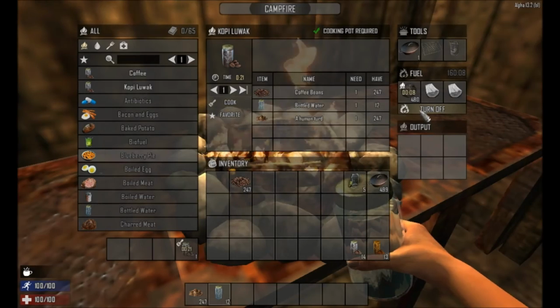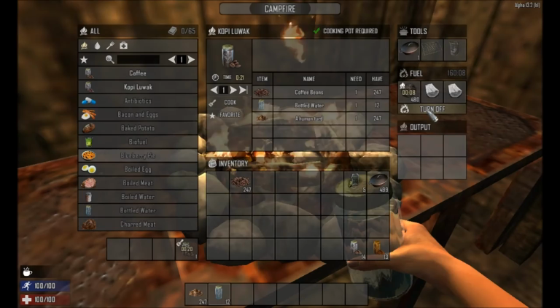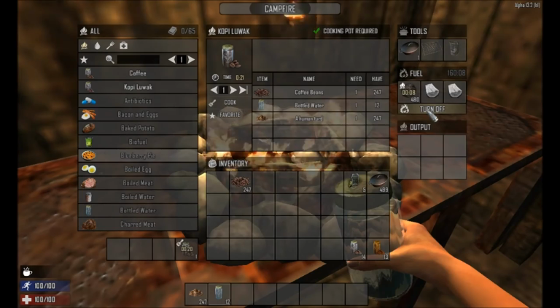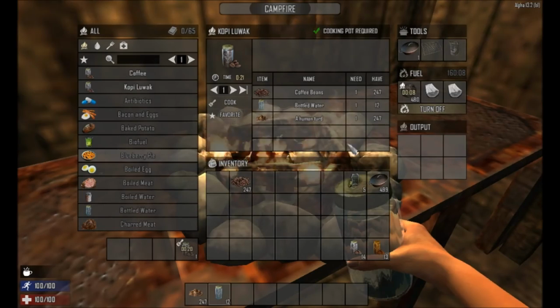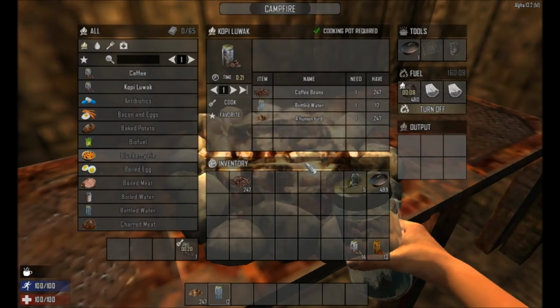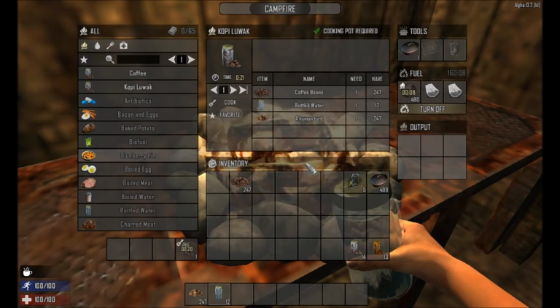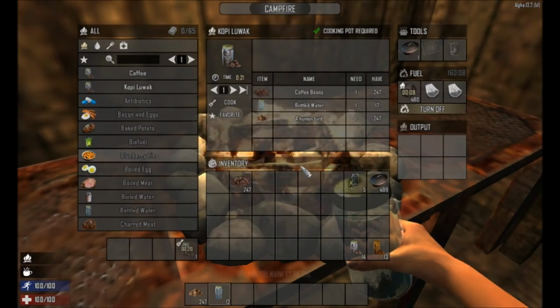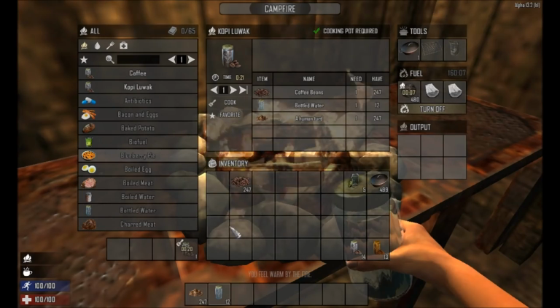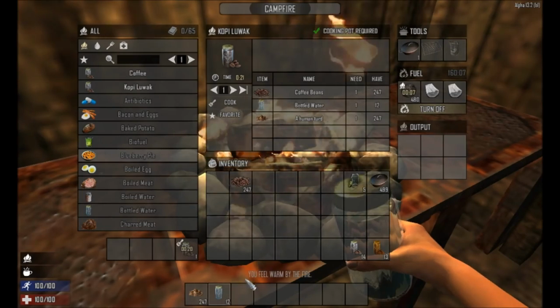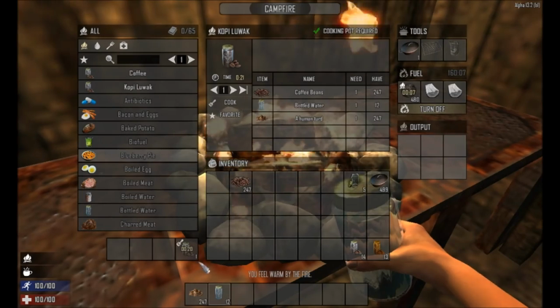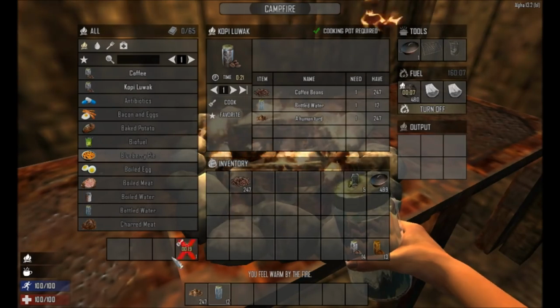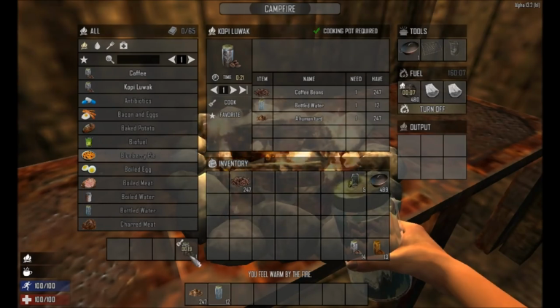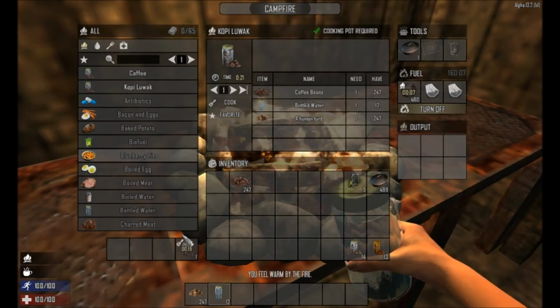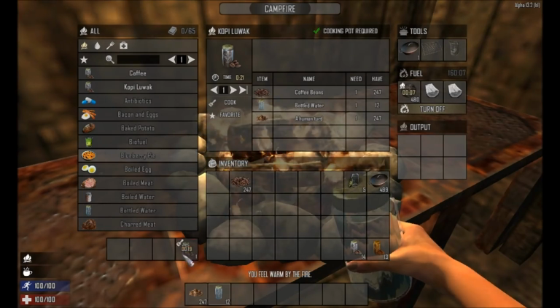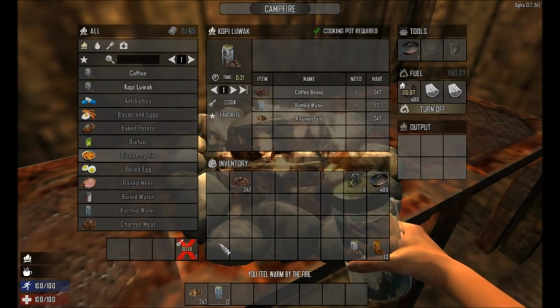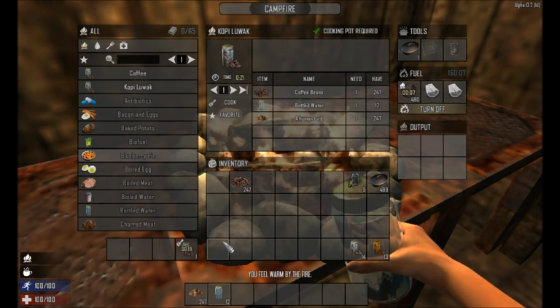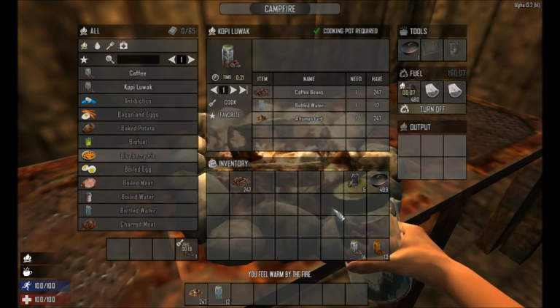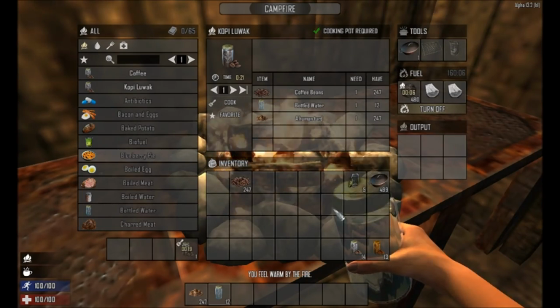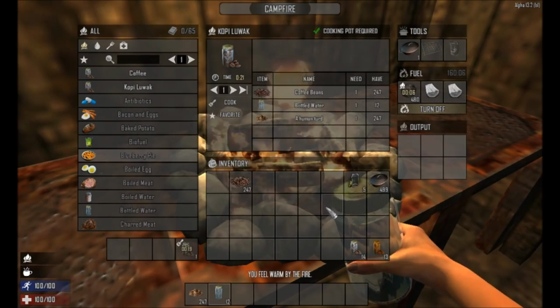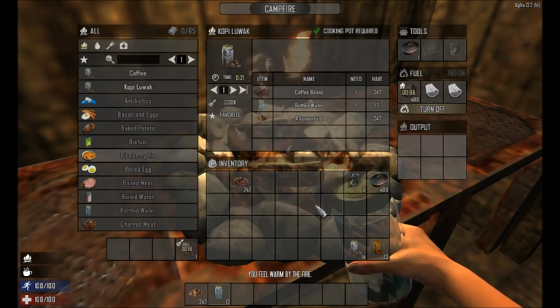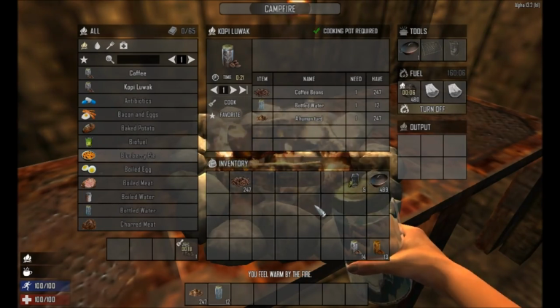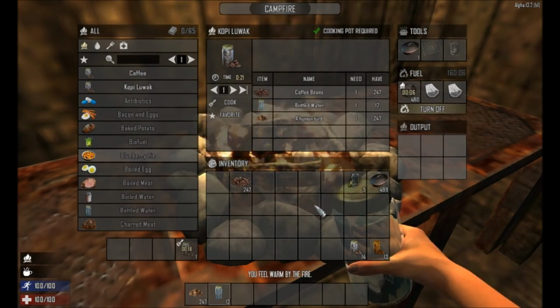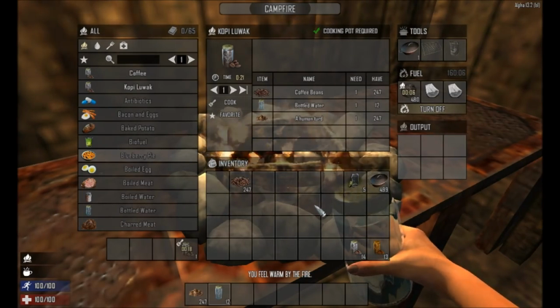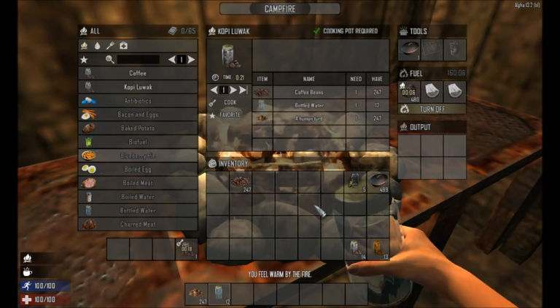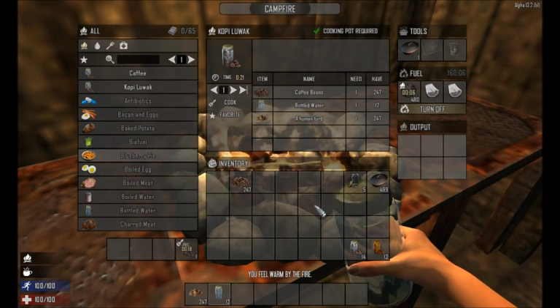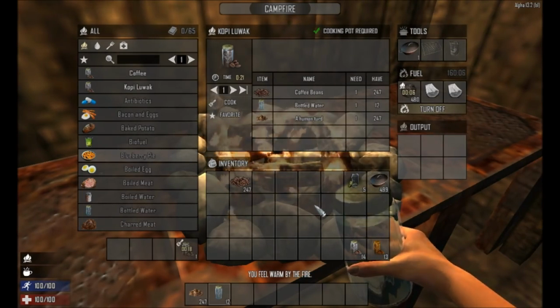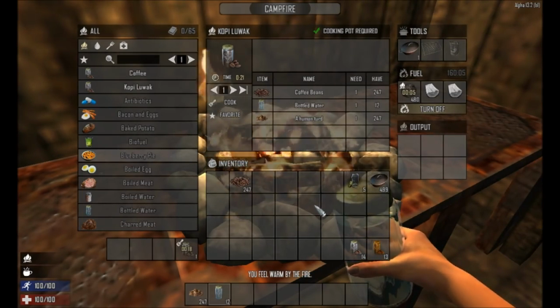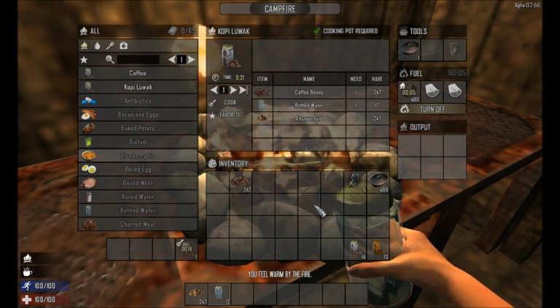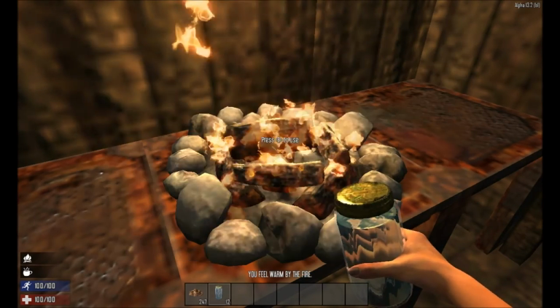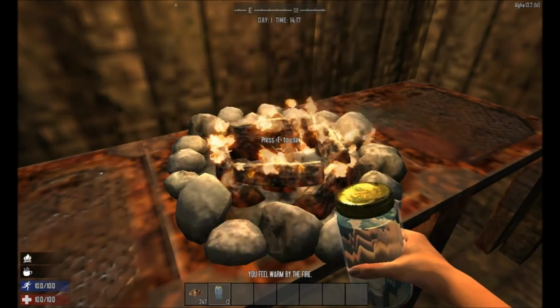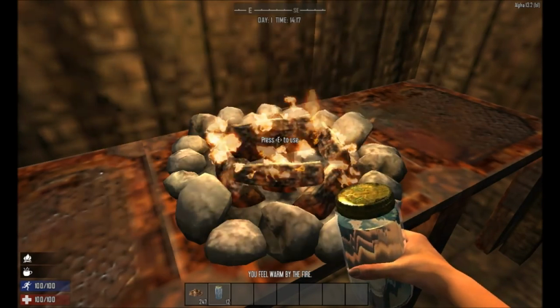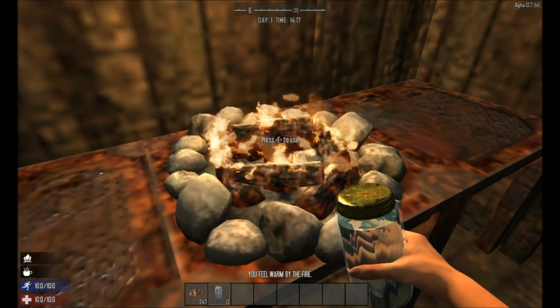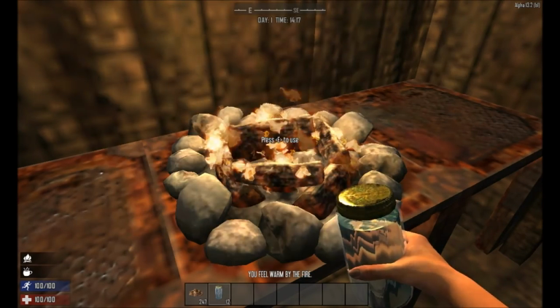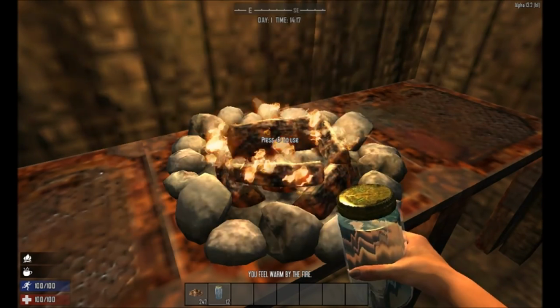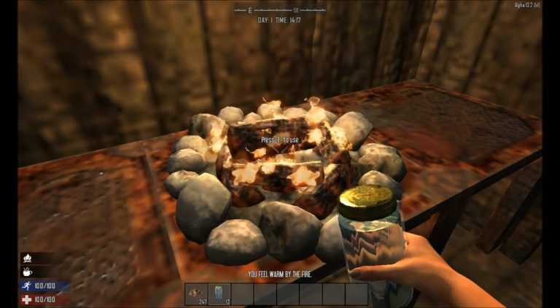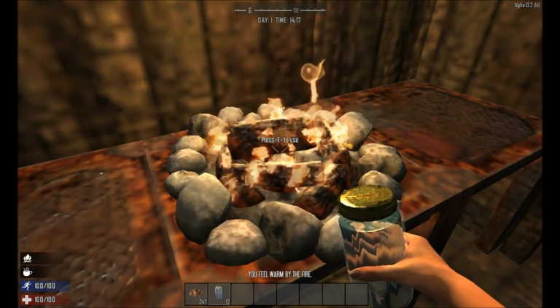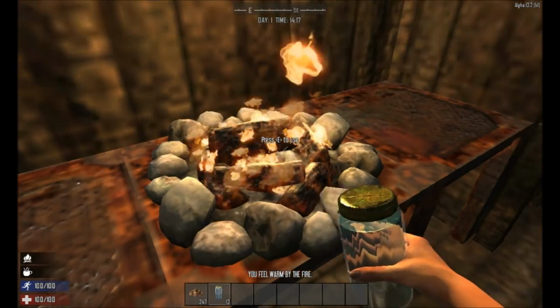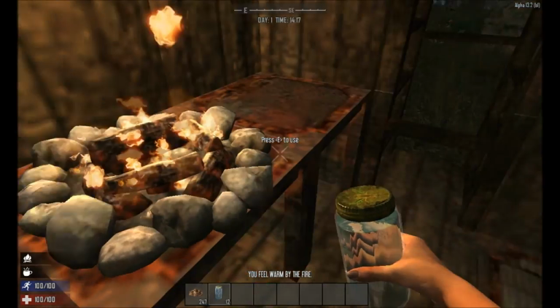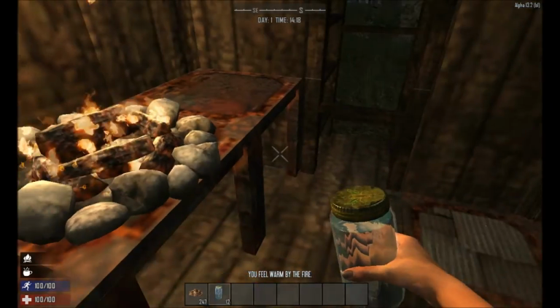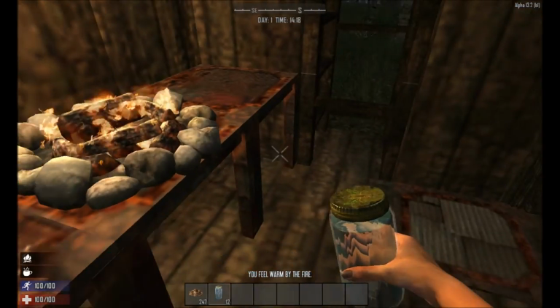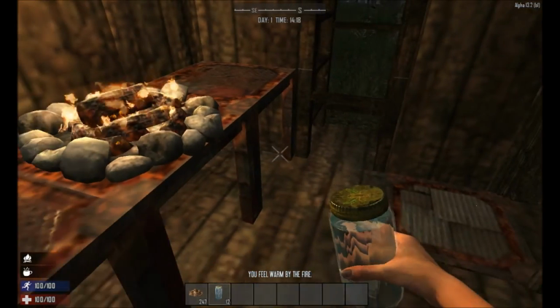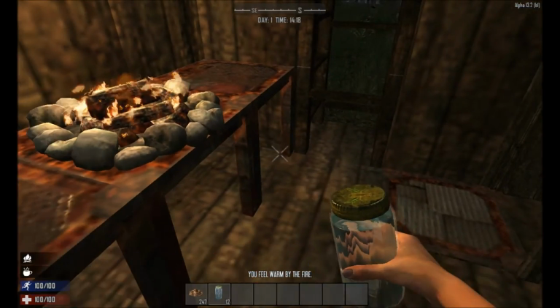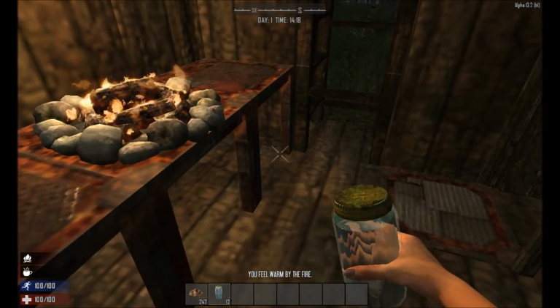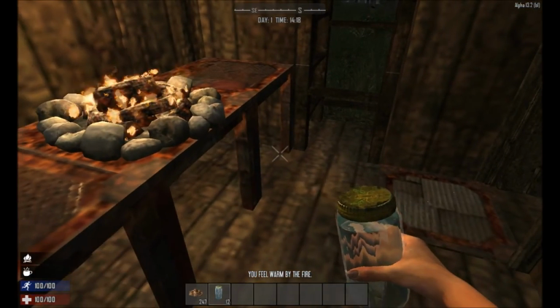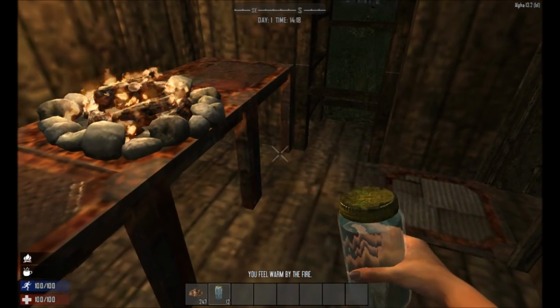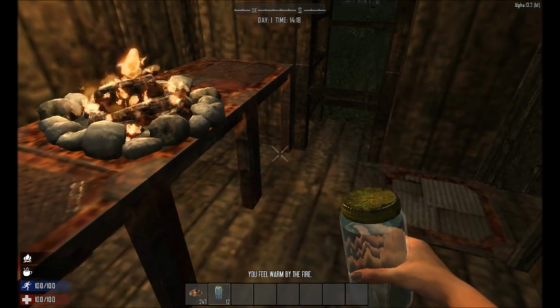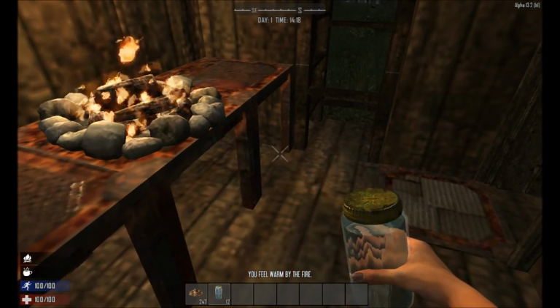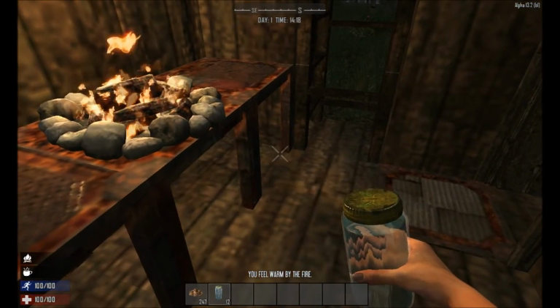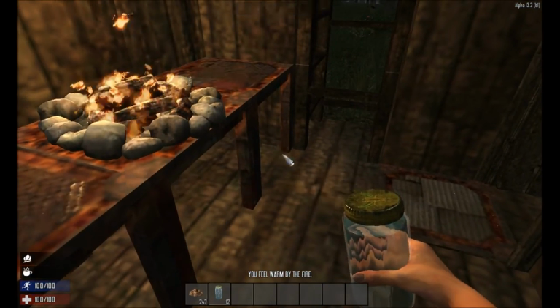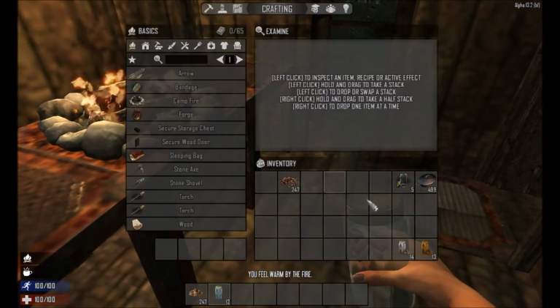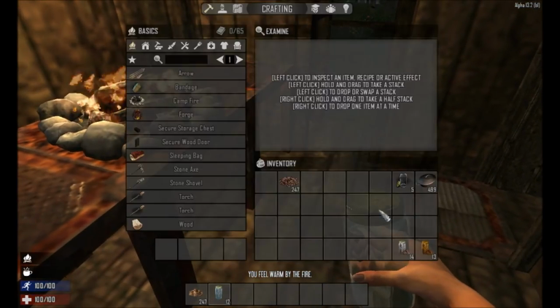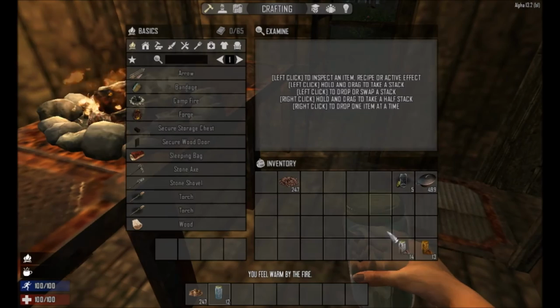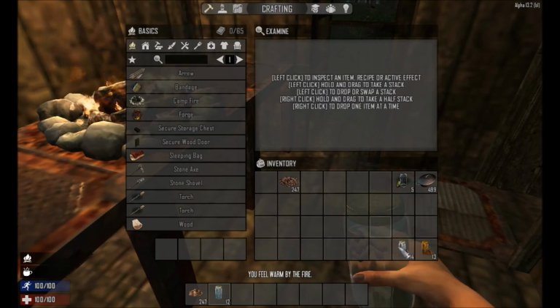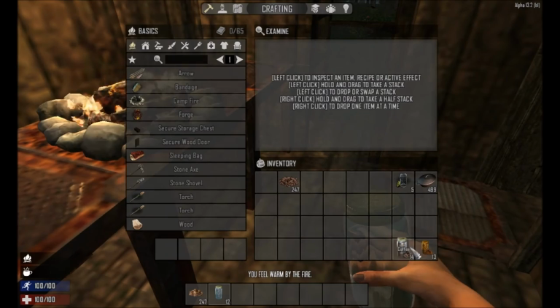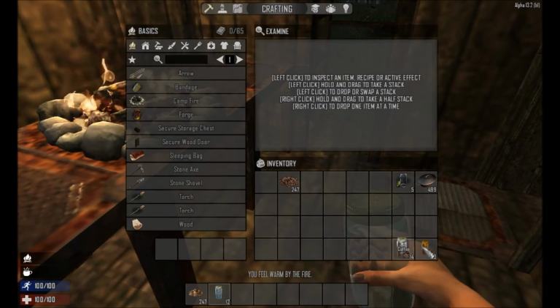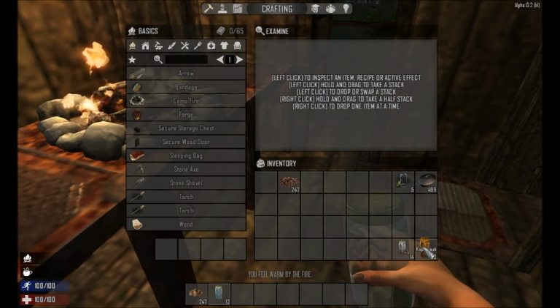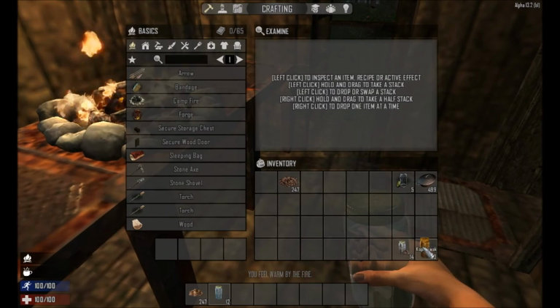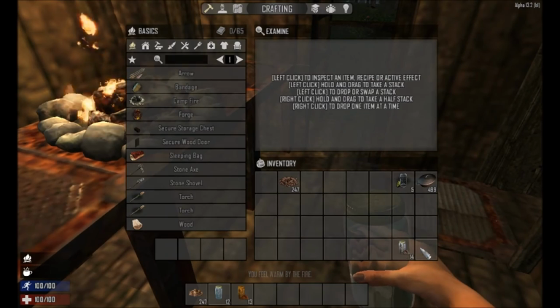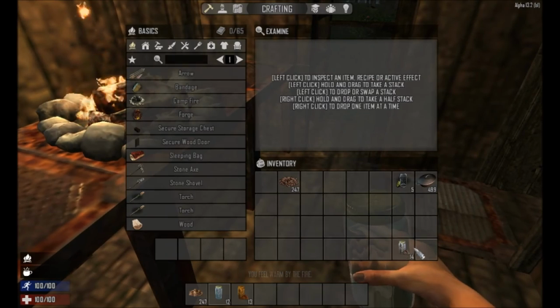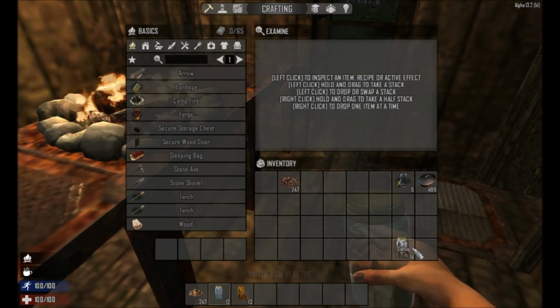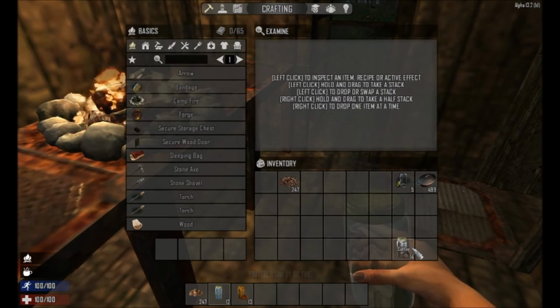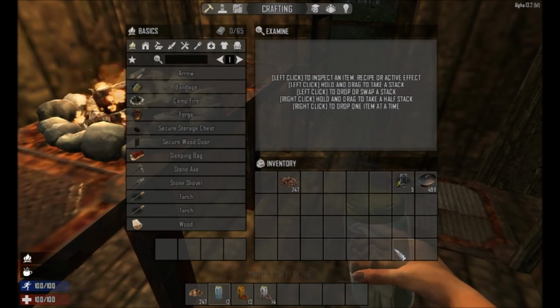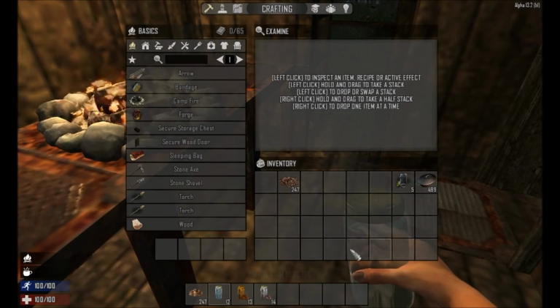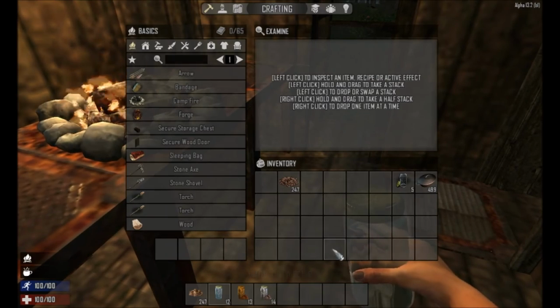Very simply, you craft it exactly like normal coffee — you just need a cooking pot in a campfire. You need coffee beans, water, and our extra ingredient. It takes 20 seconds to brew, and you'll be left with one Kopi Luwak coffee.